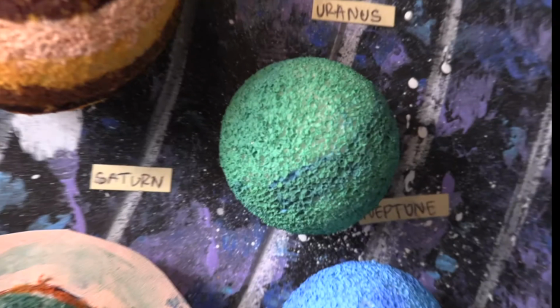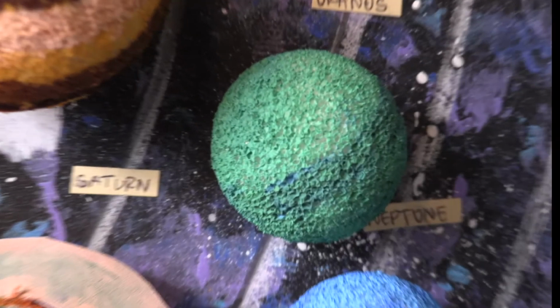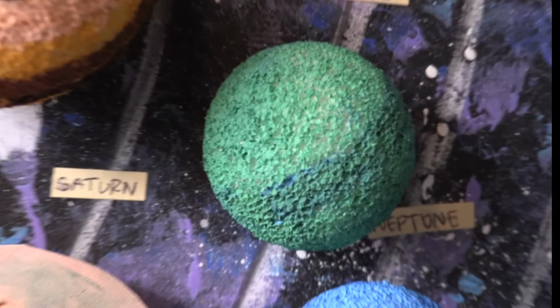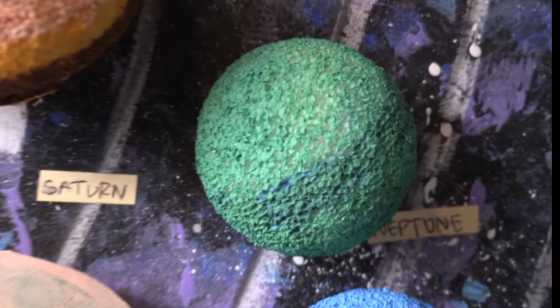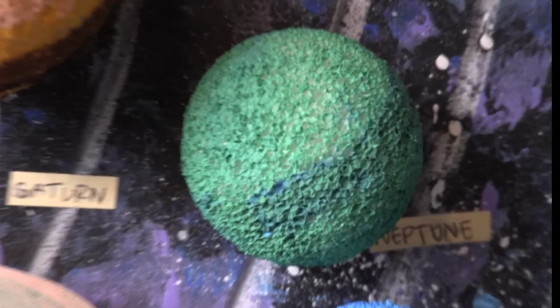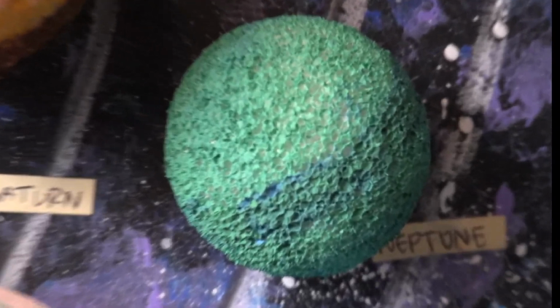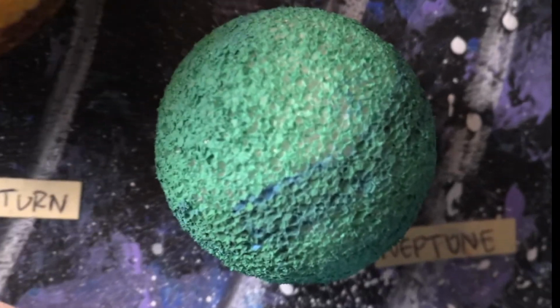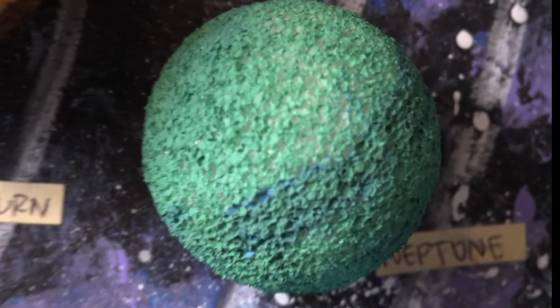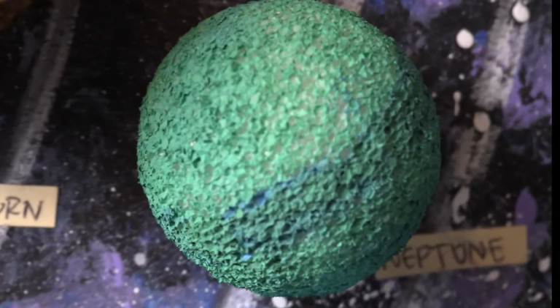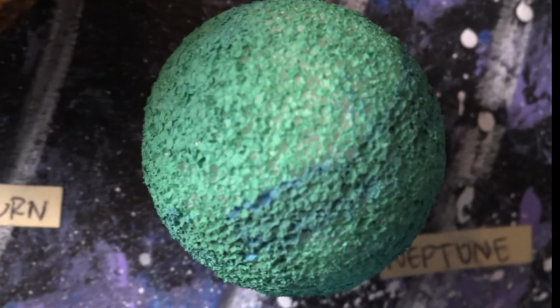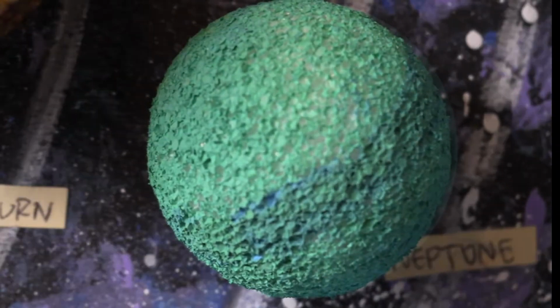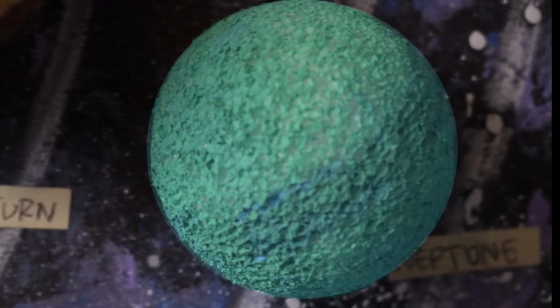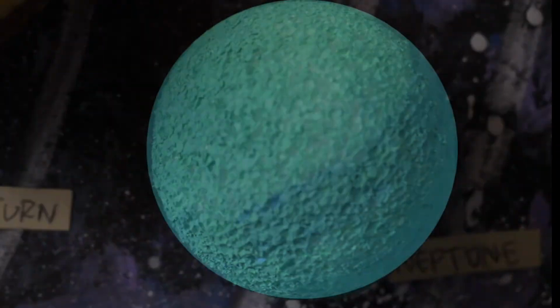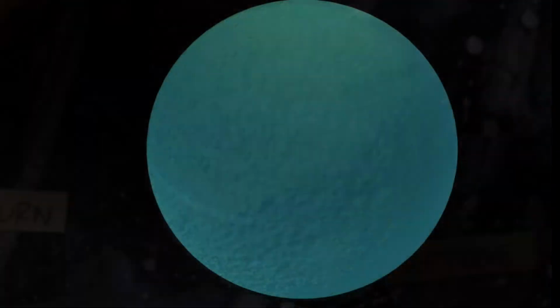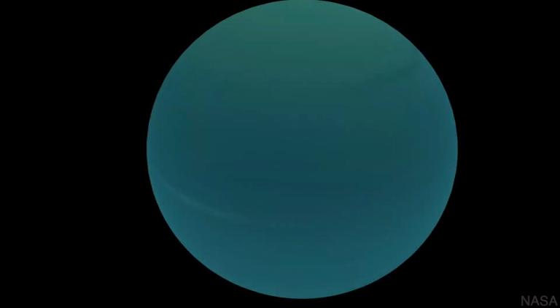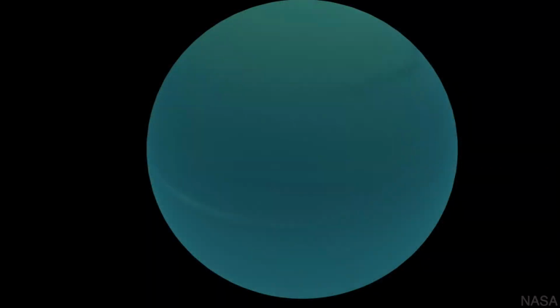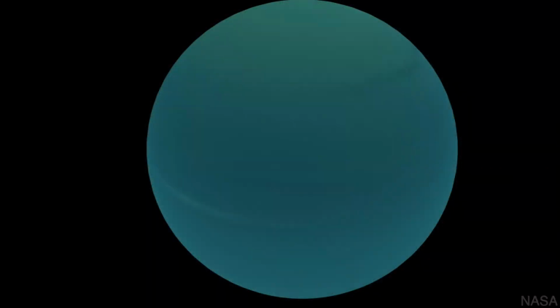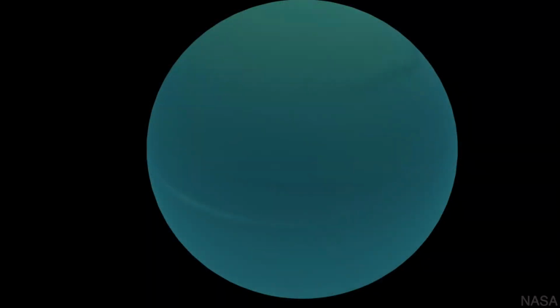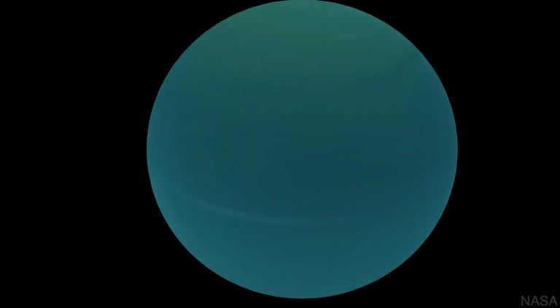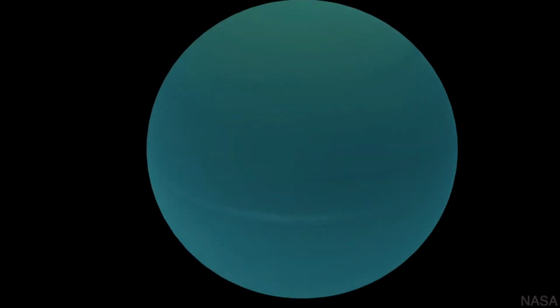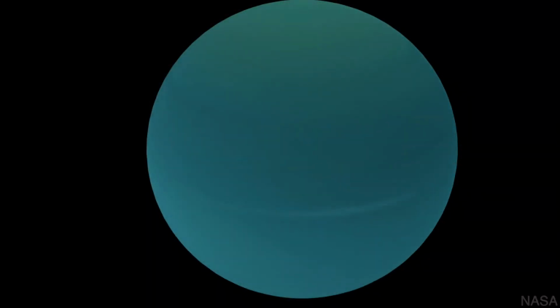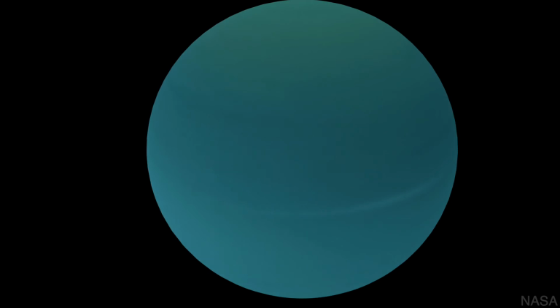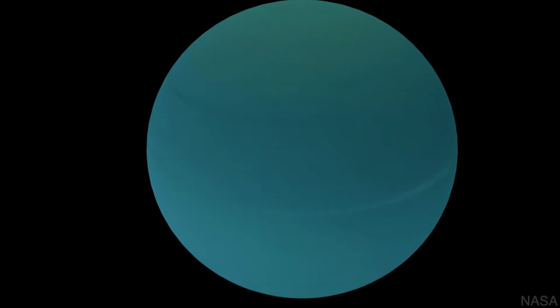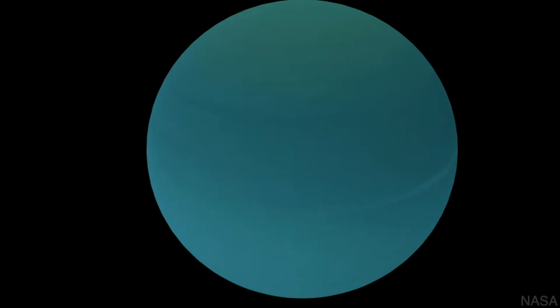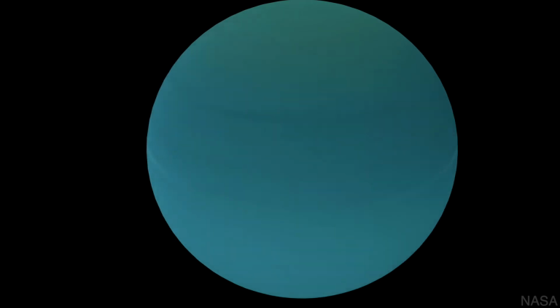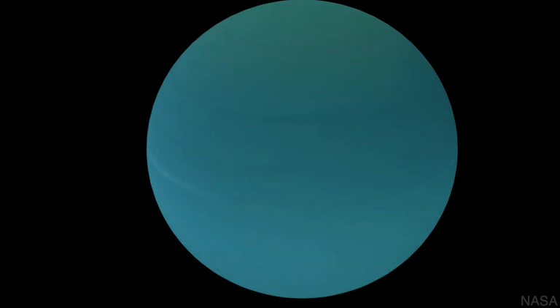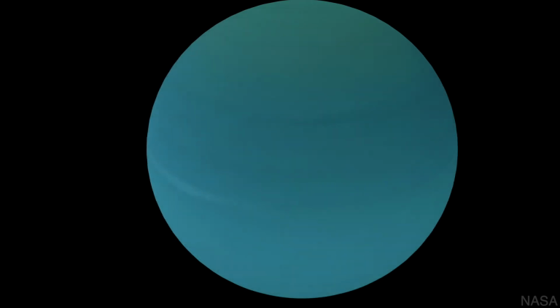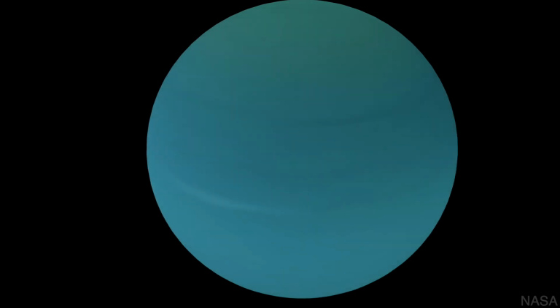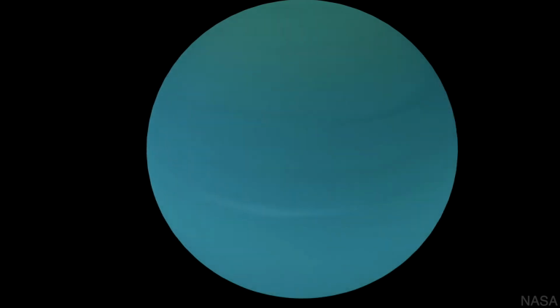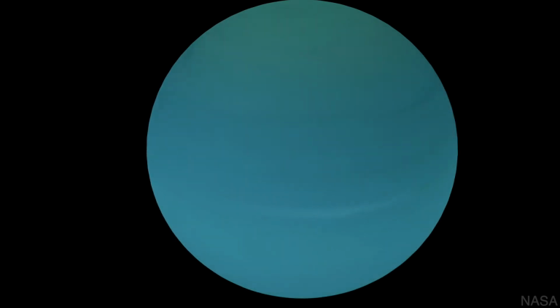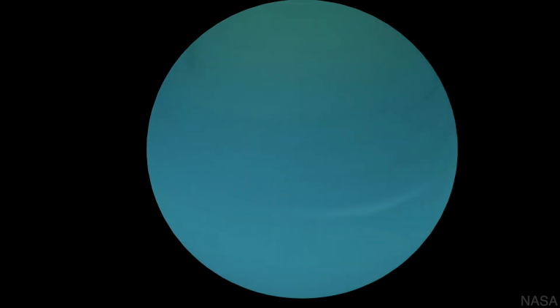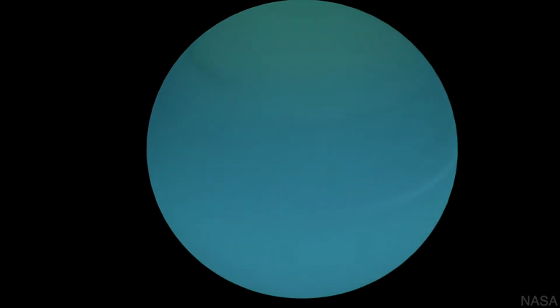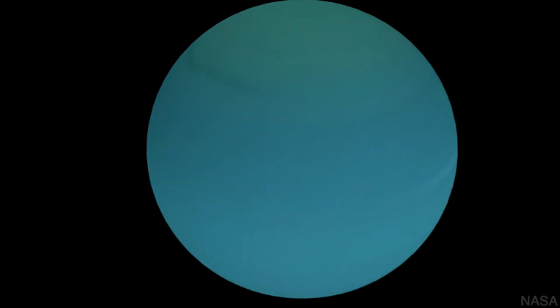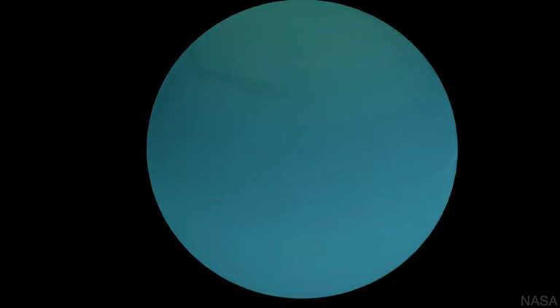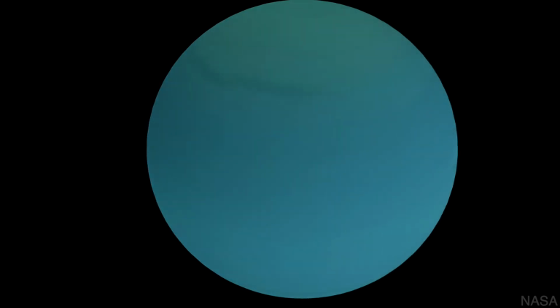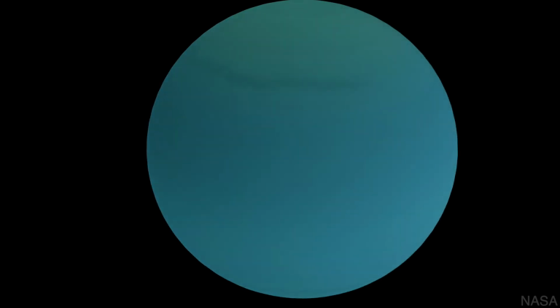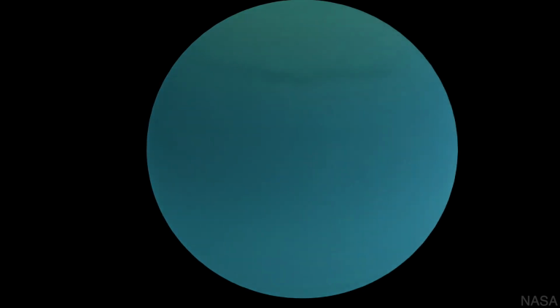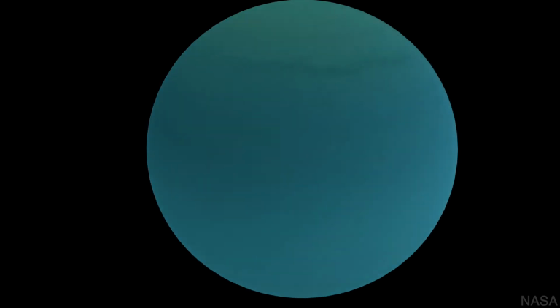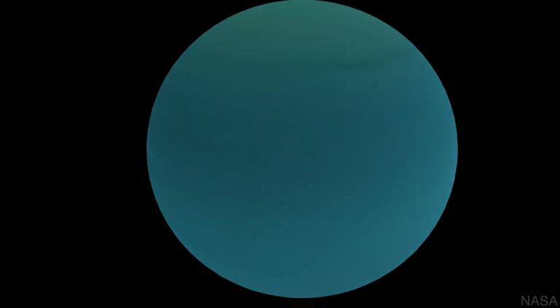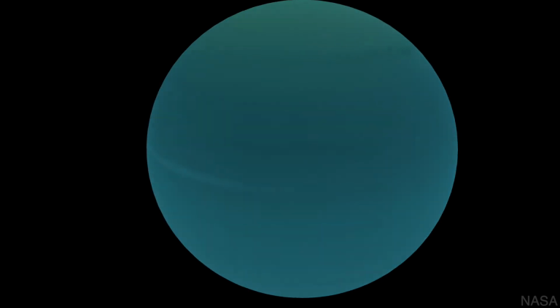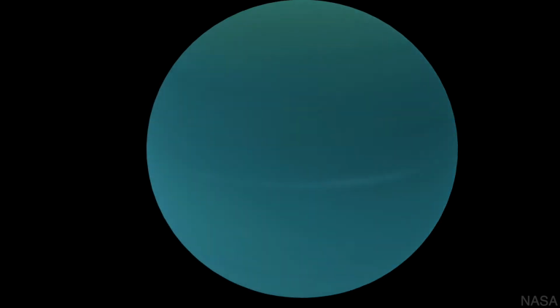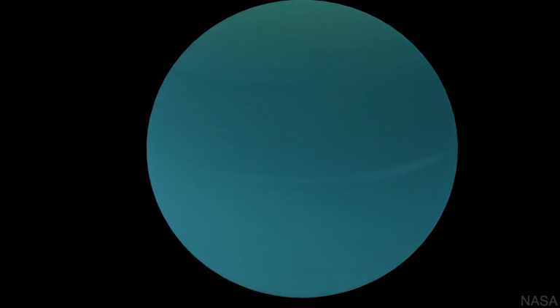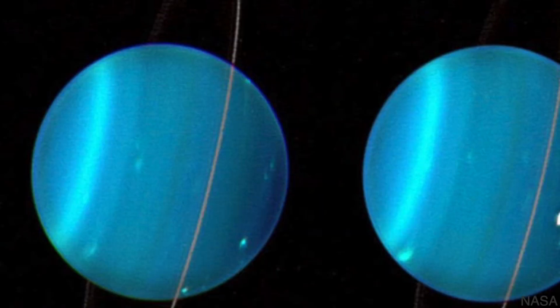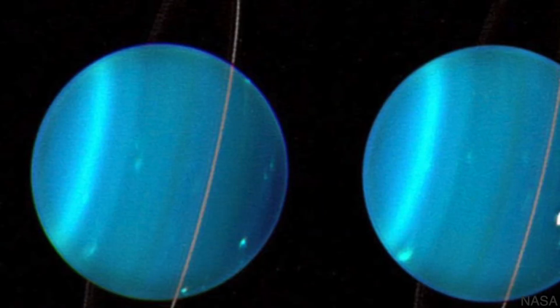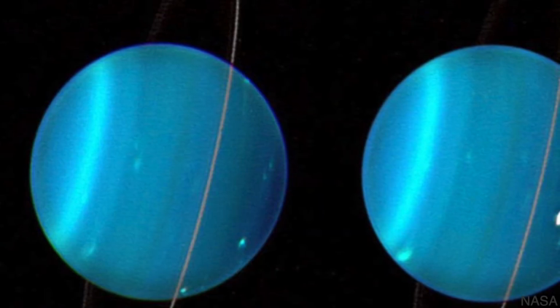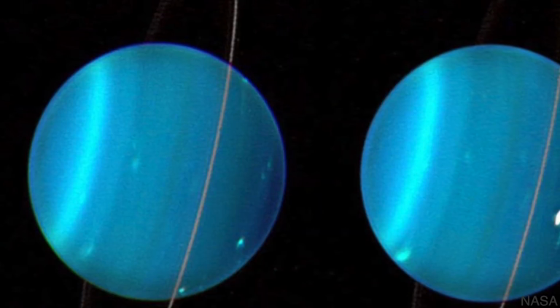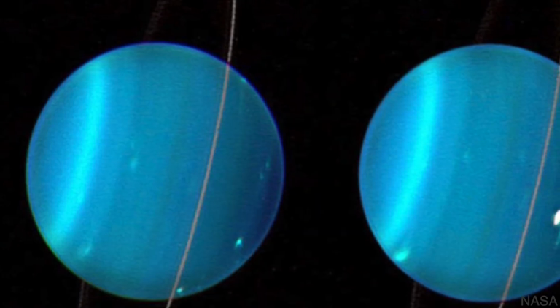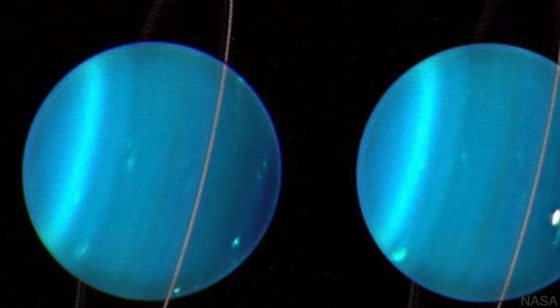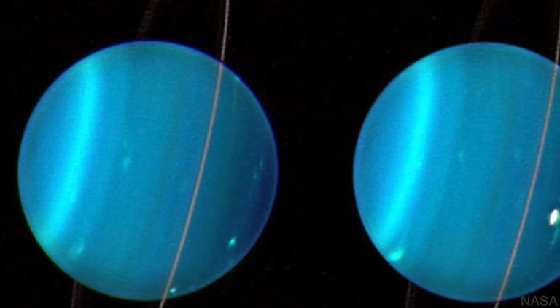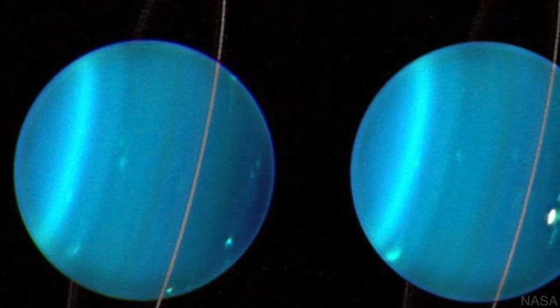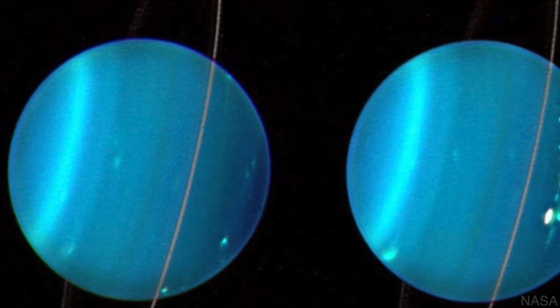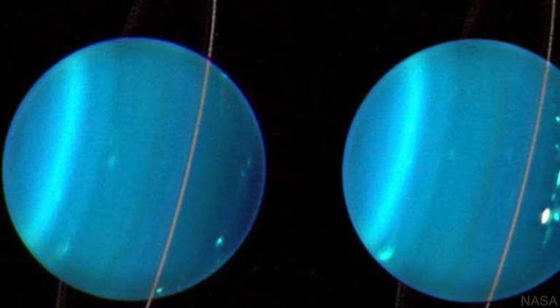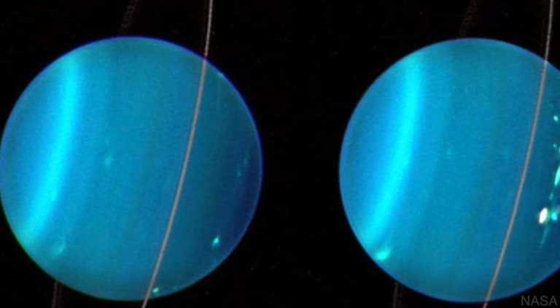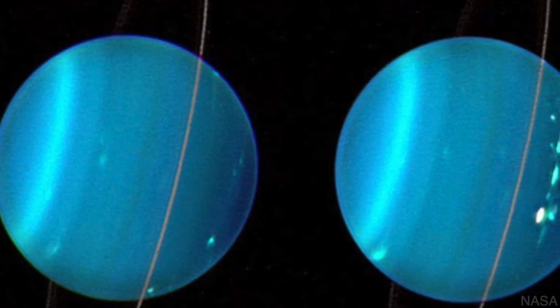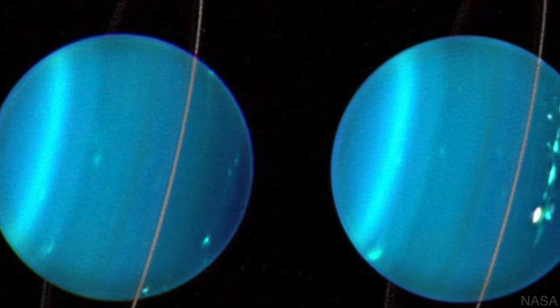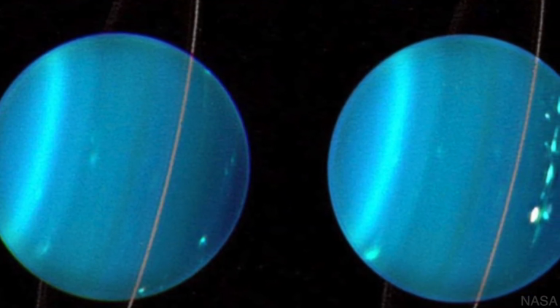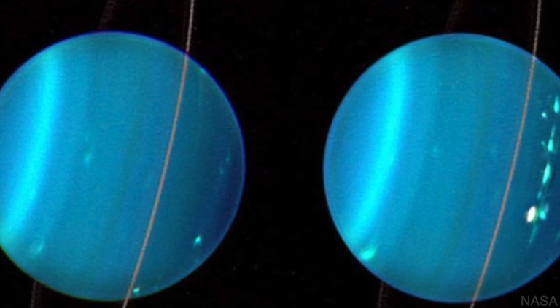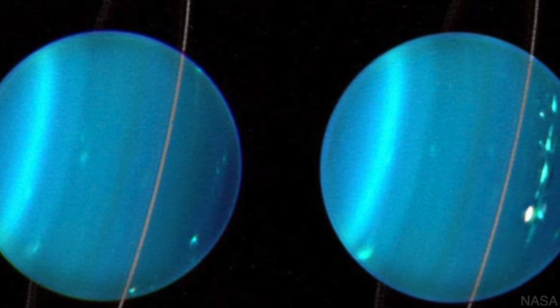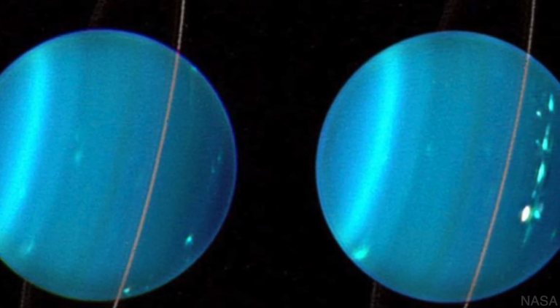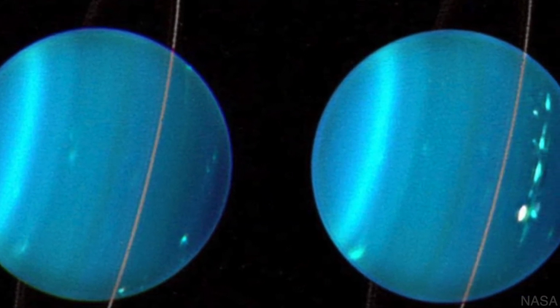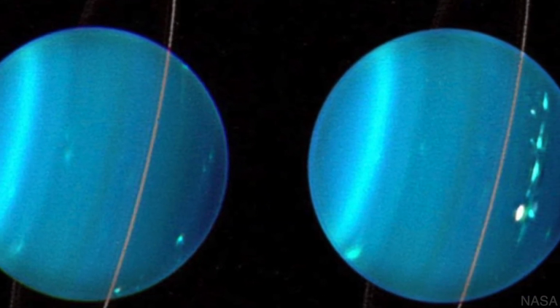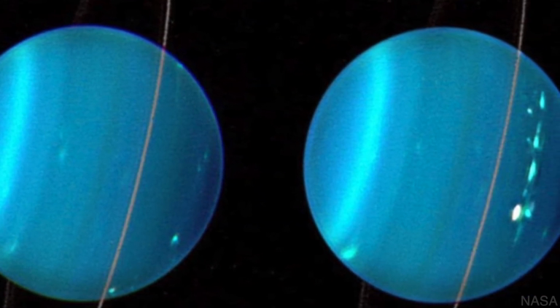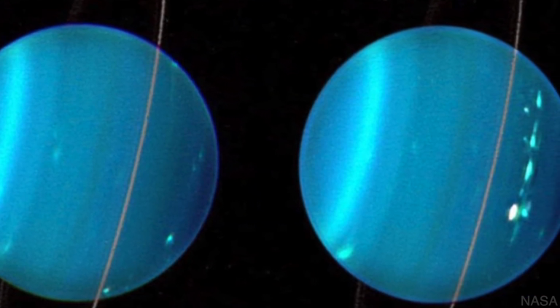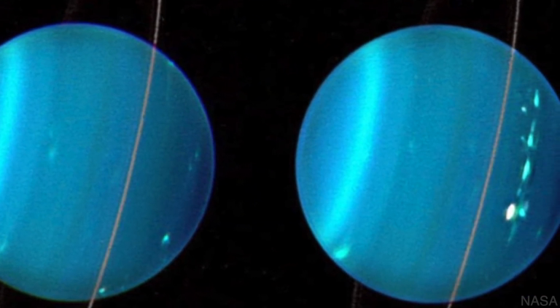Uranus is an ice giant four times the size of Earth, and it was the first planet discovered by a telescope. Like Saturn, Uranus also has rings.